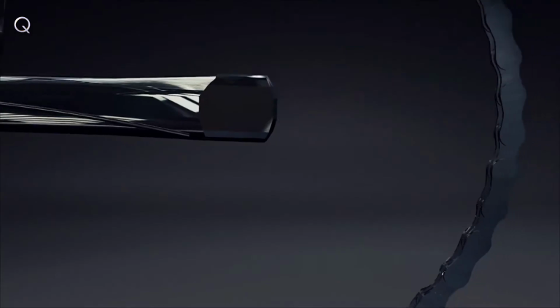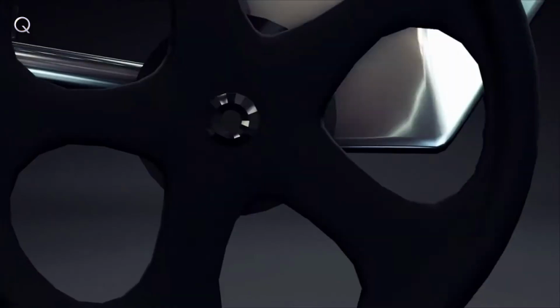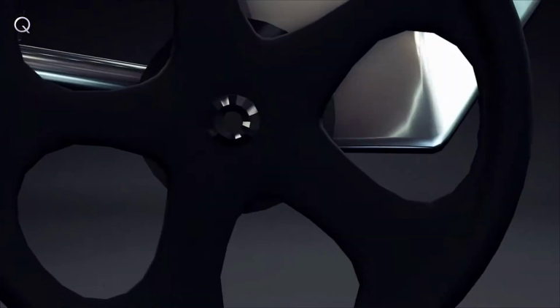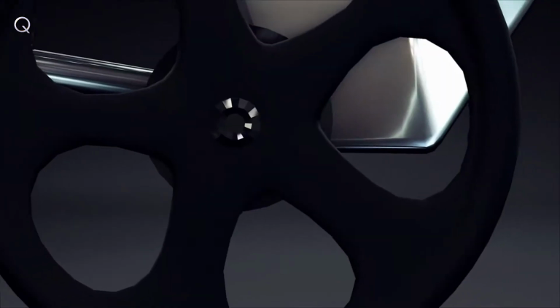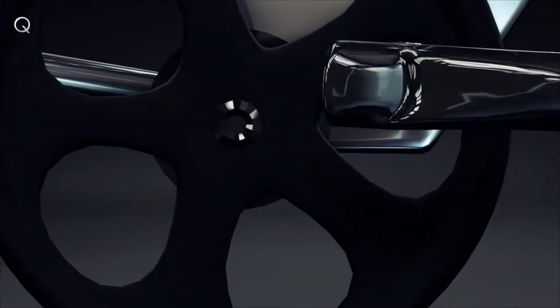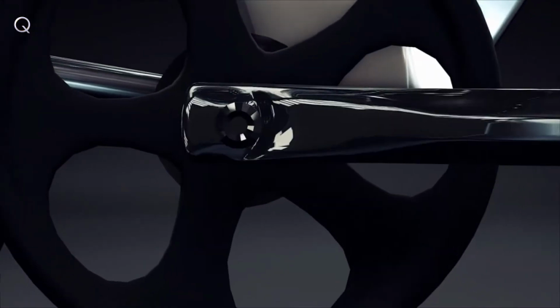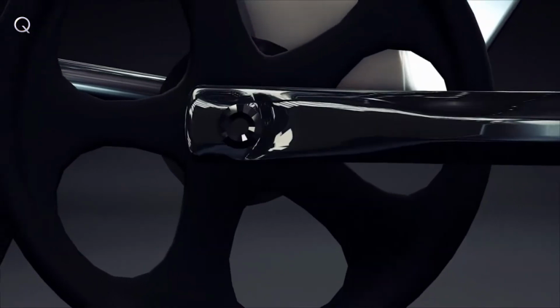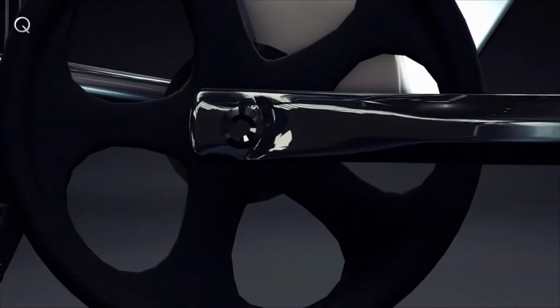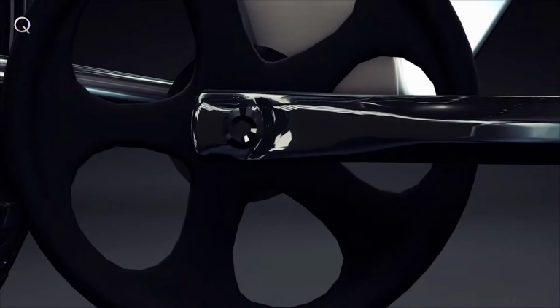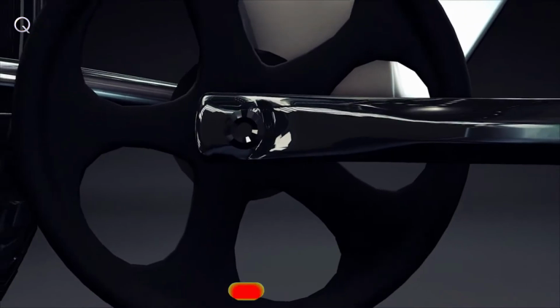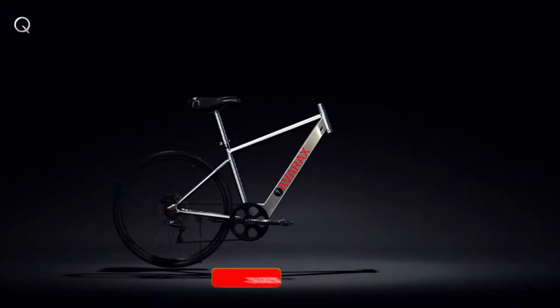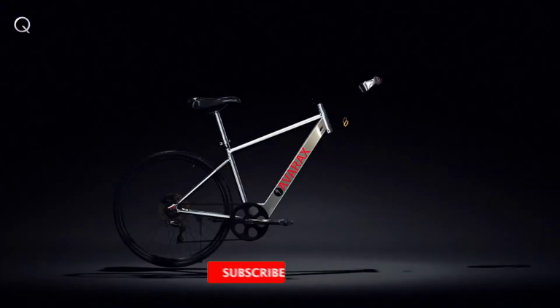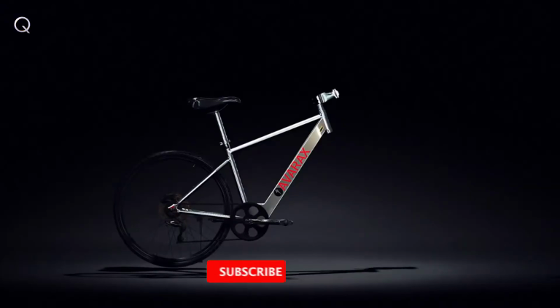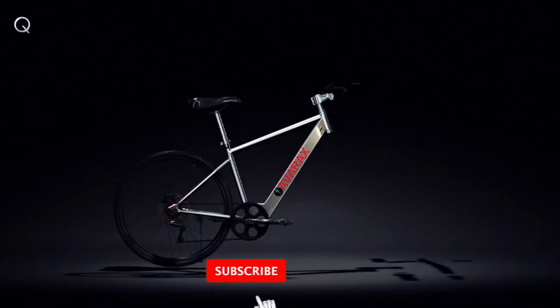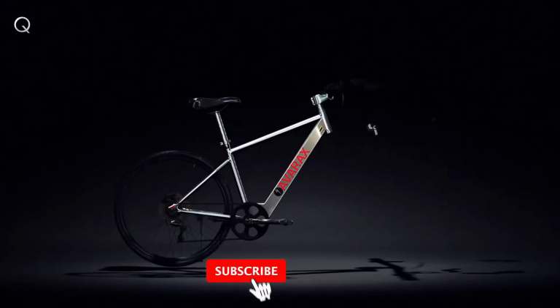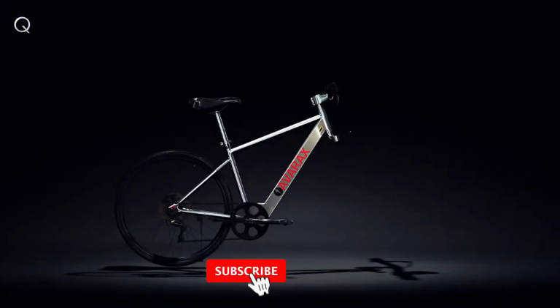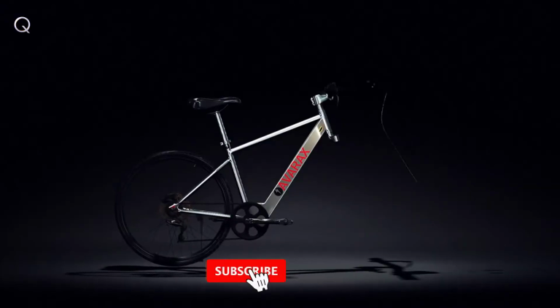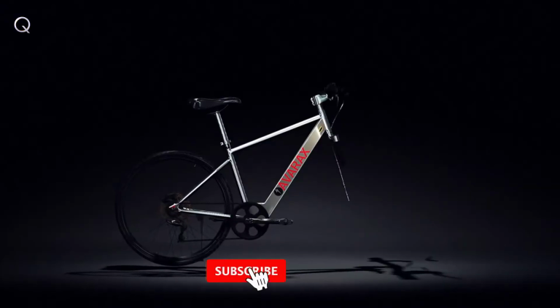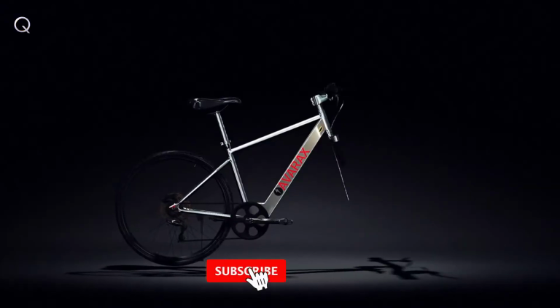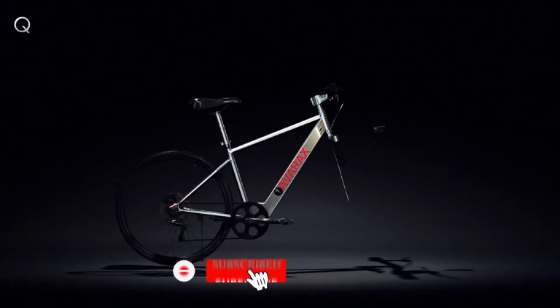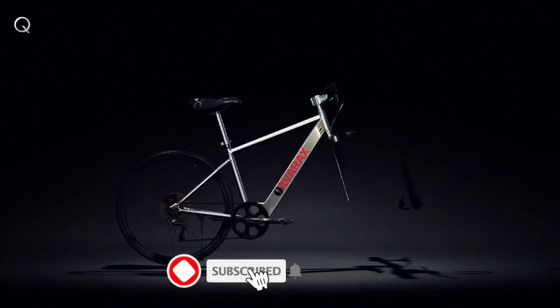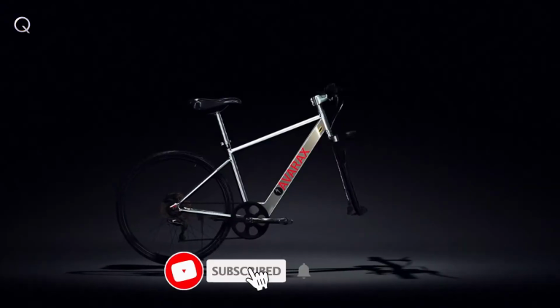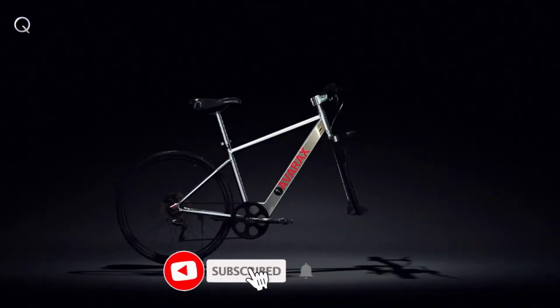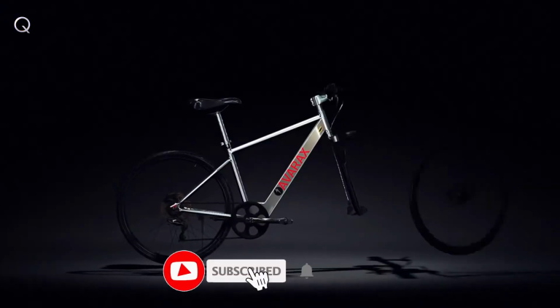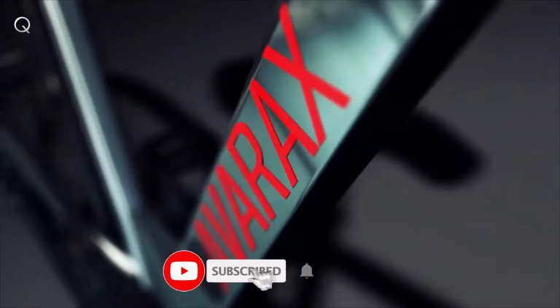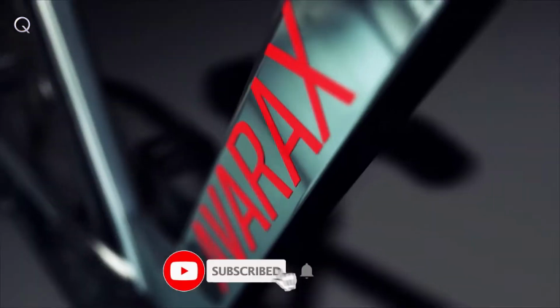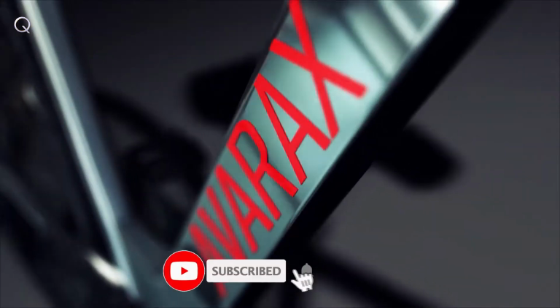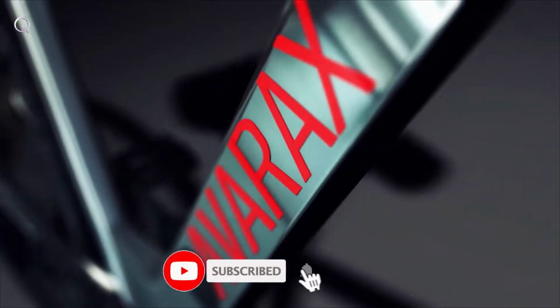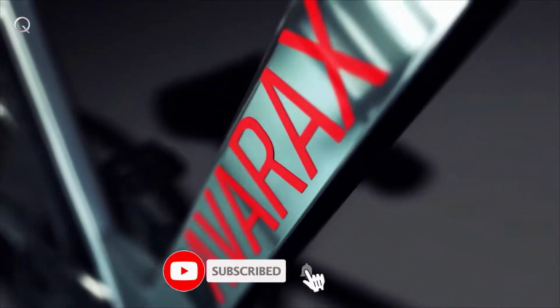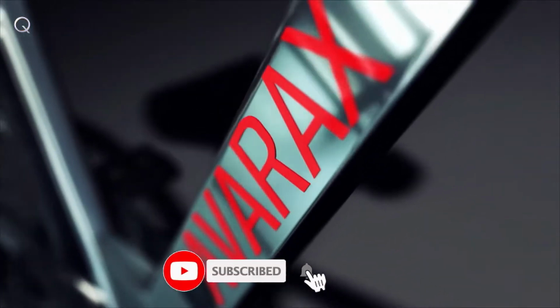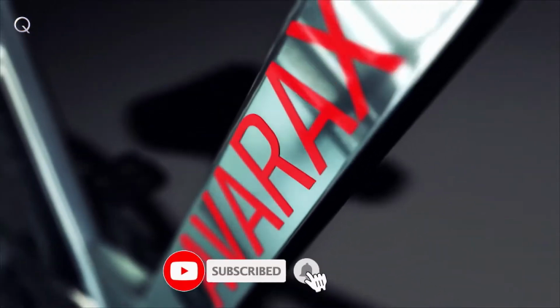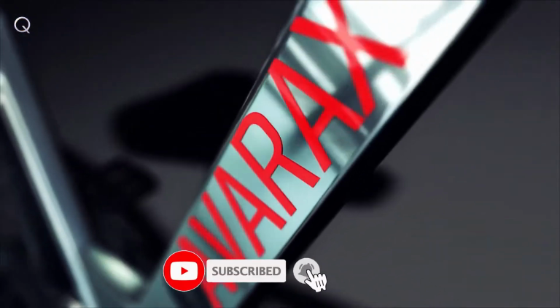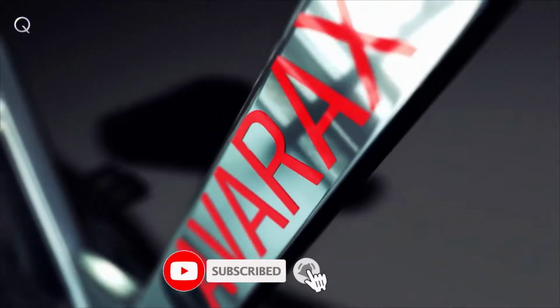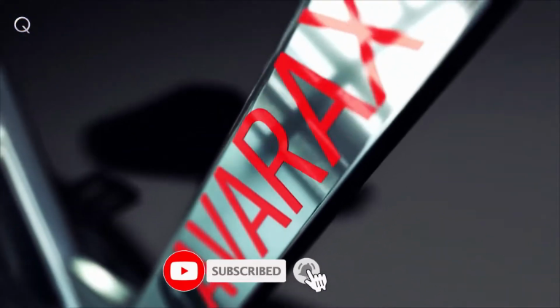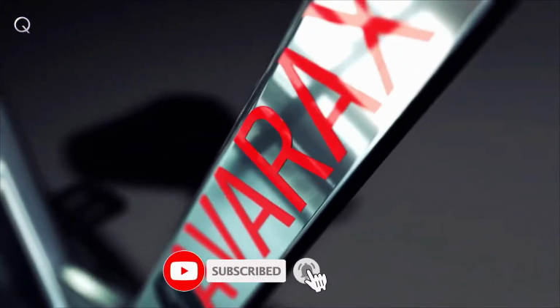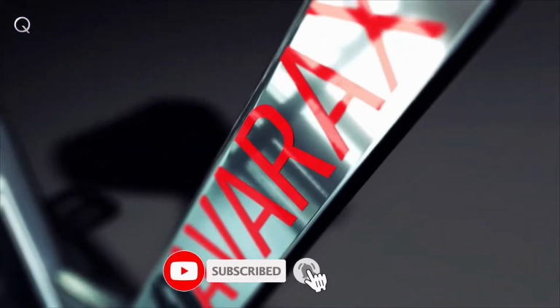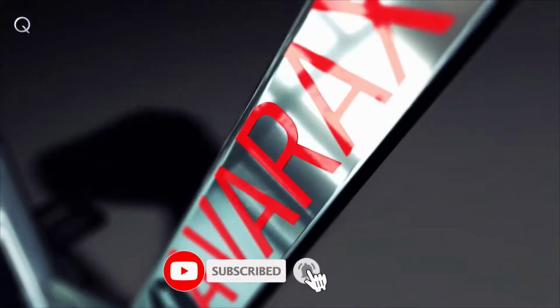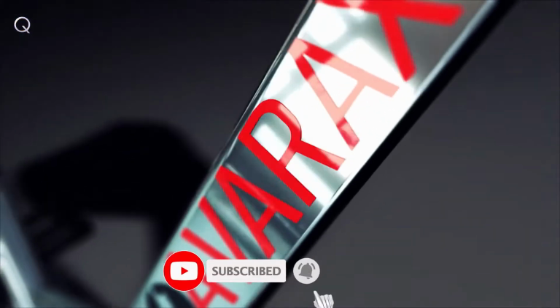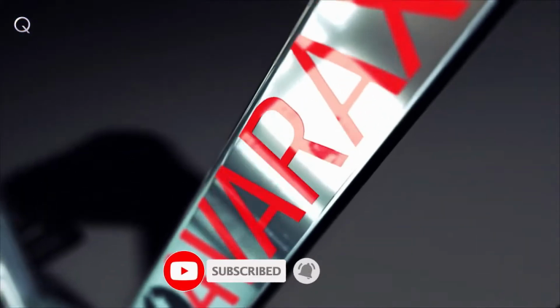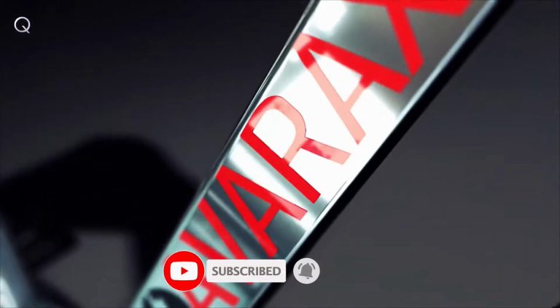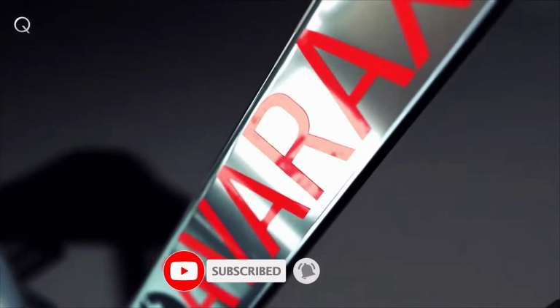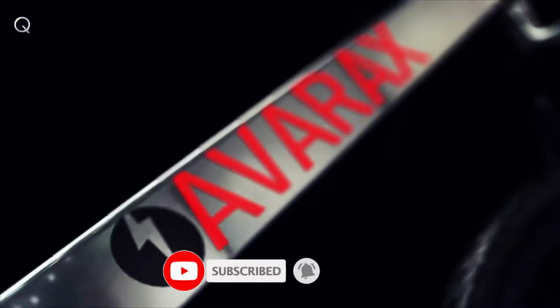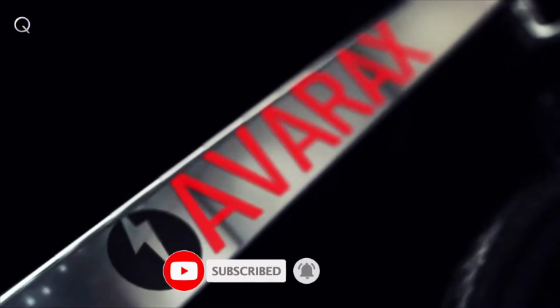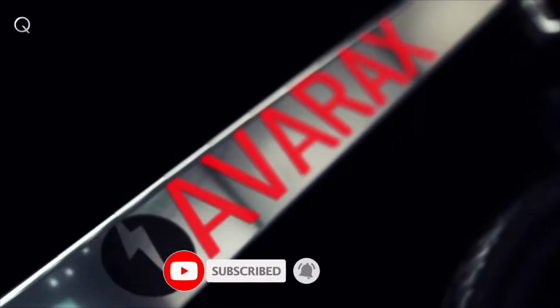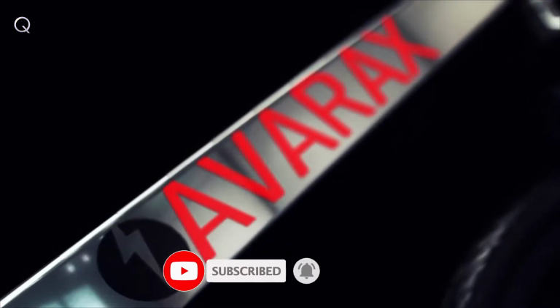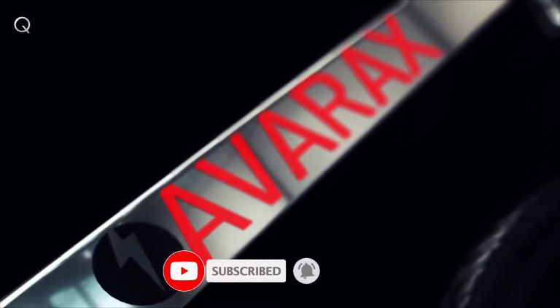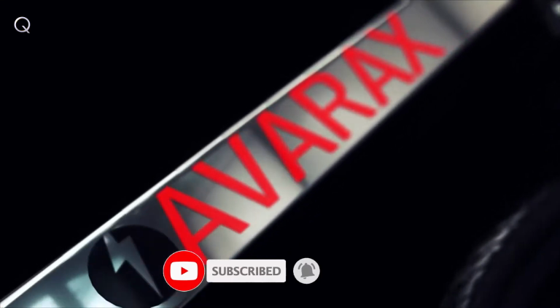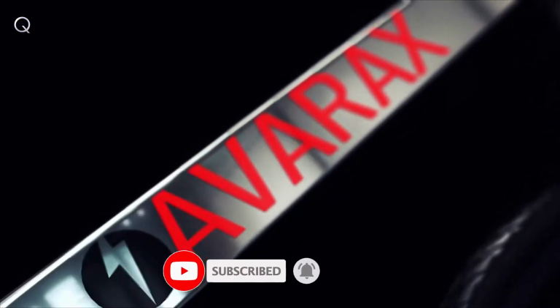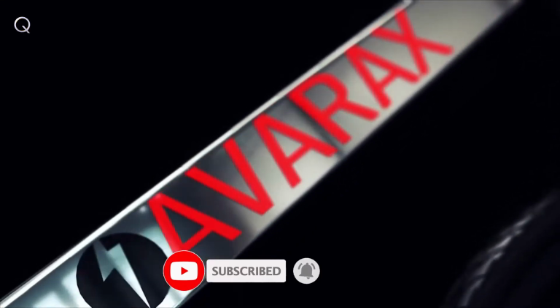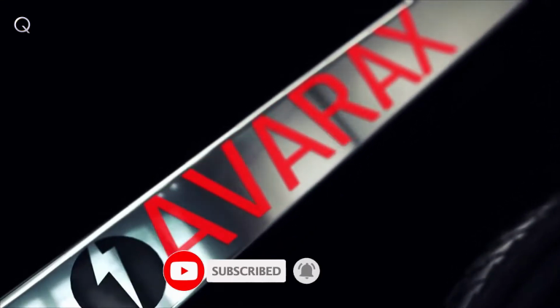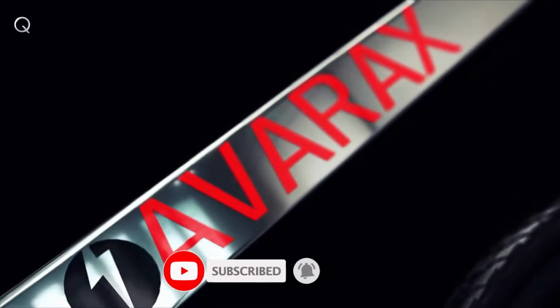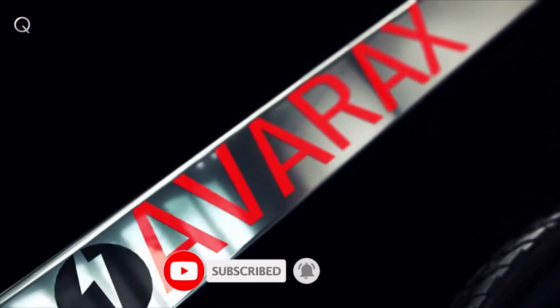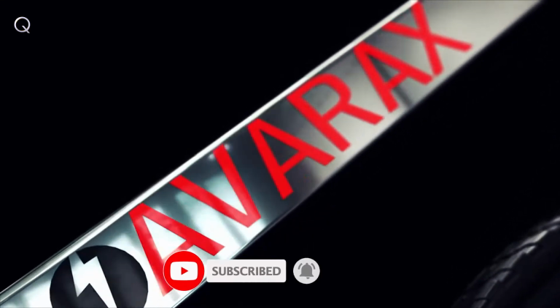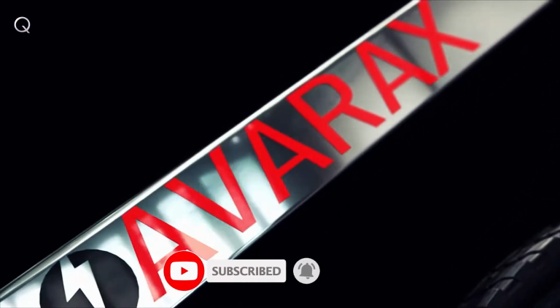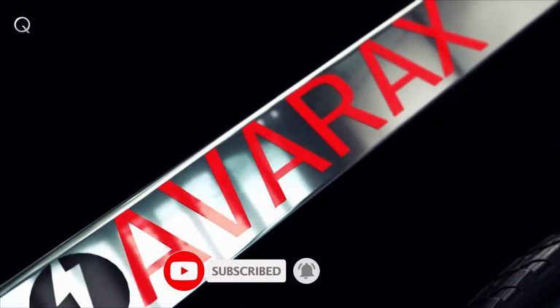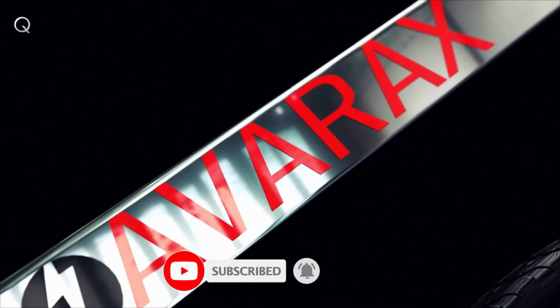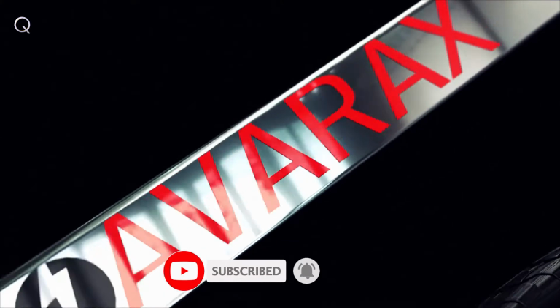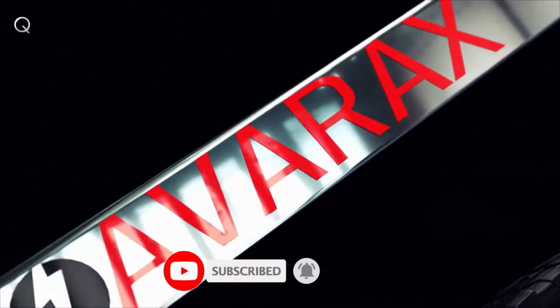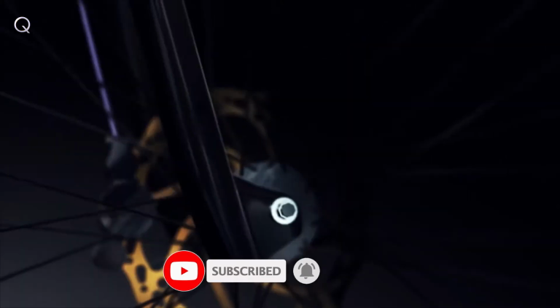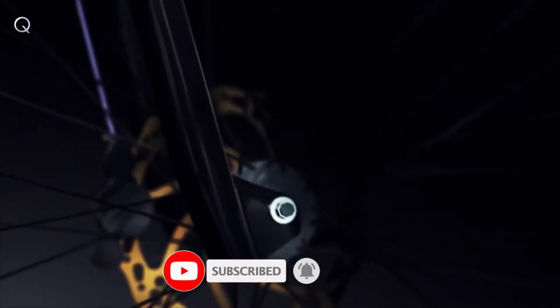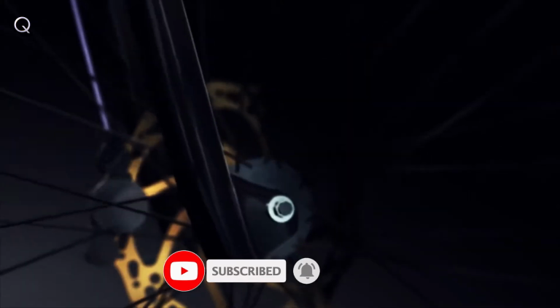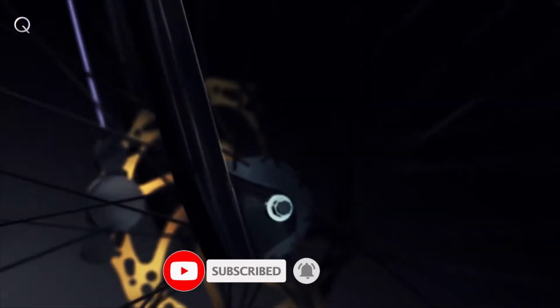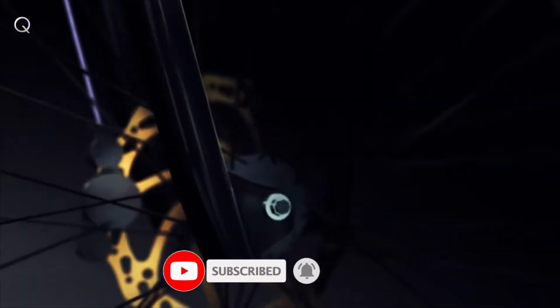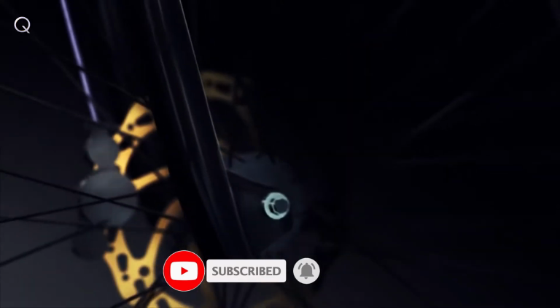Introducing AvaRockZ, the world's first self-cleaning e-bike — lightest, fastest, and yet affordable.